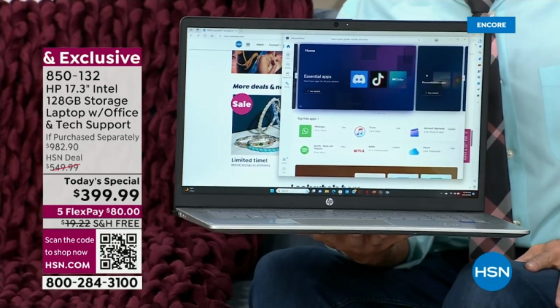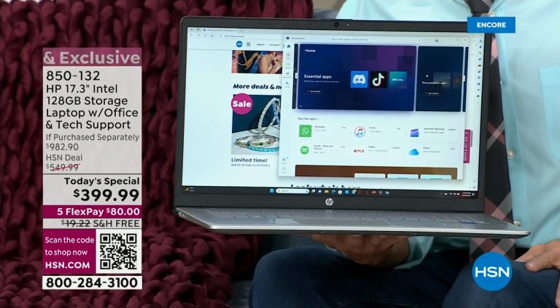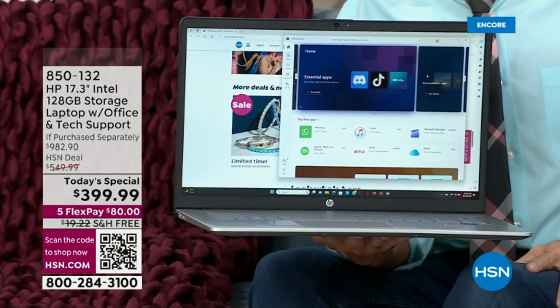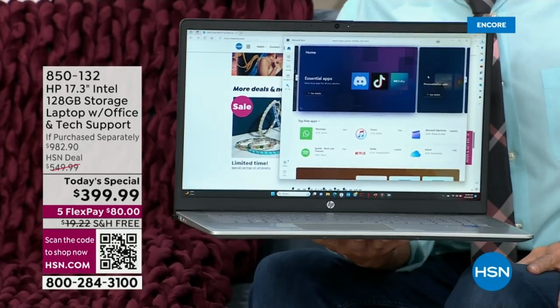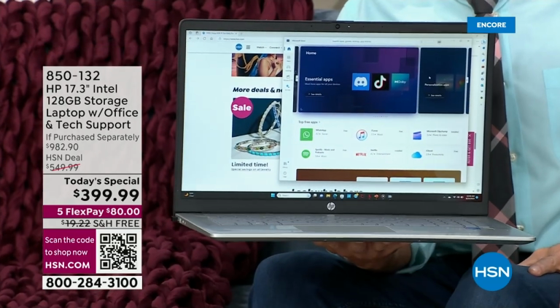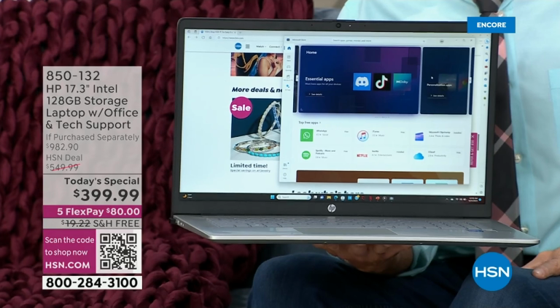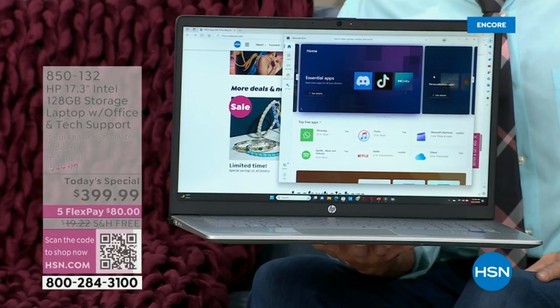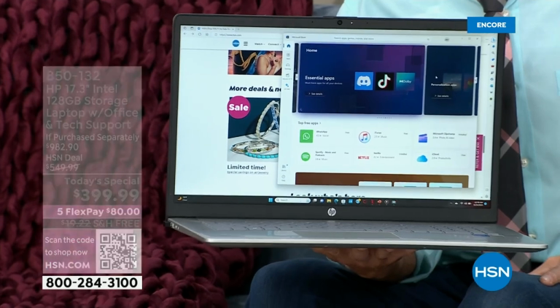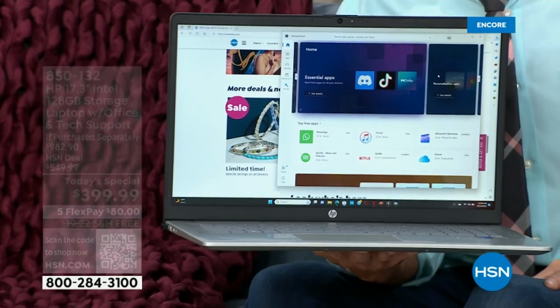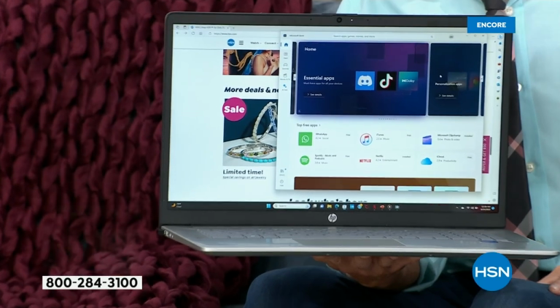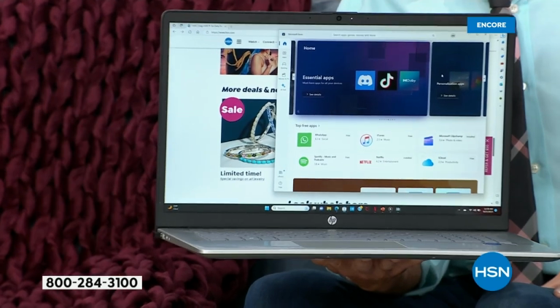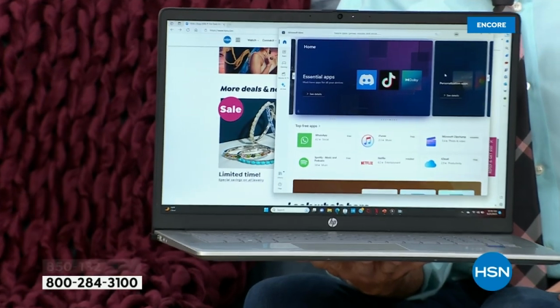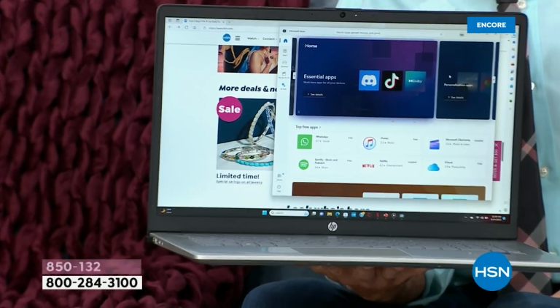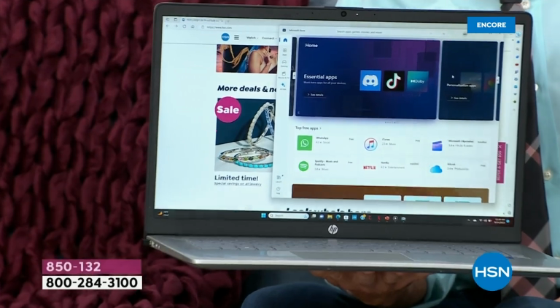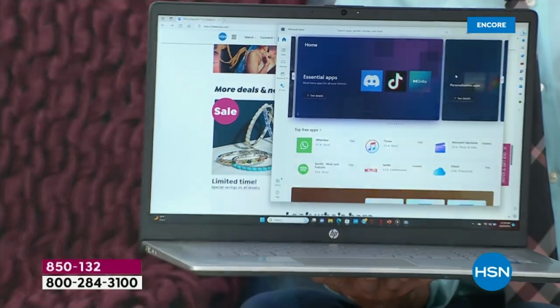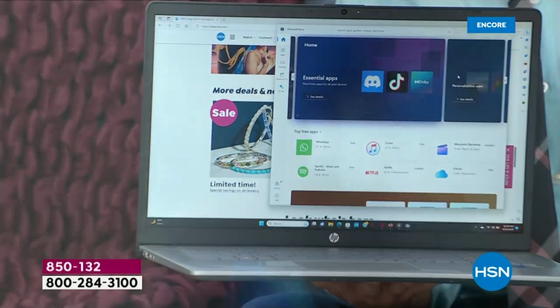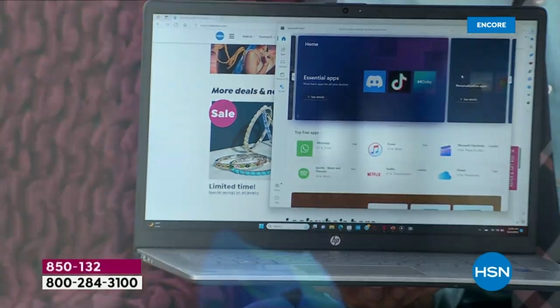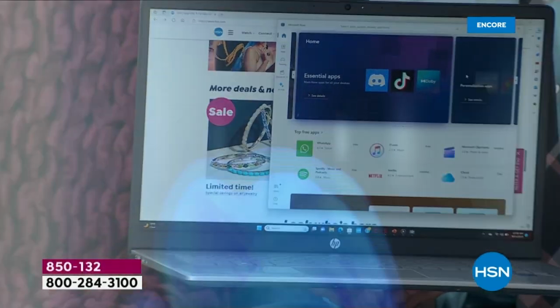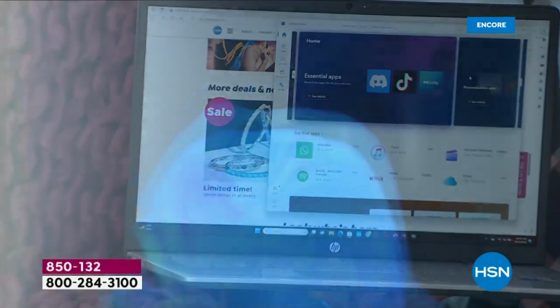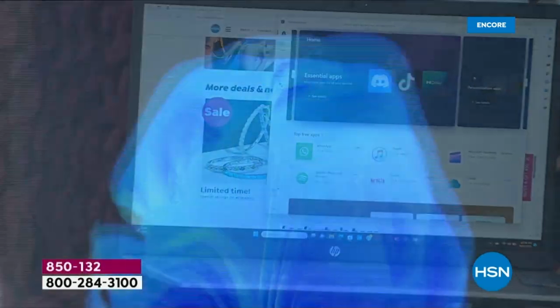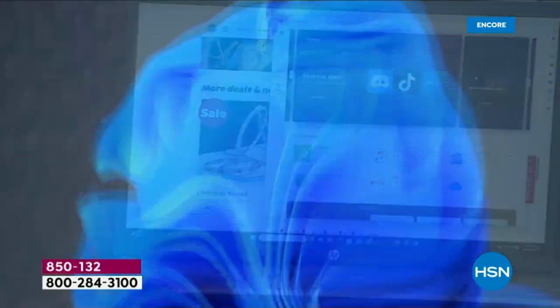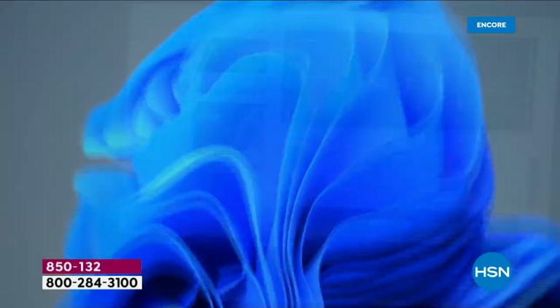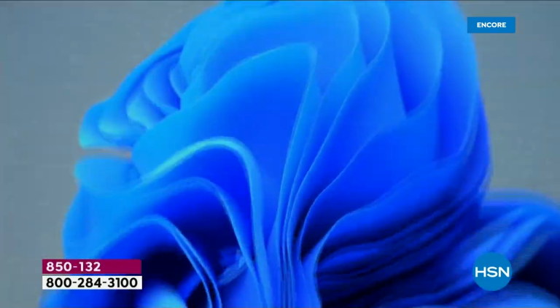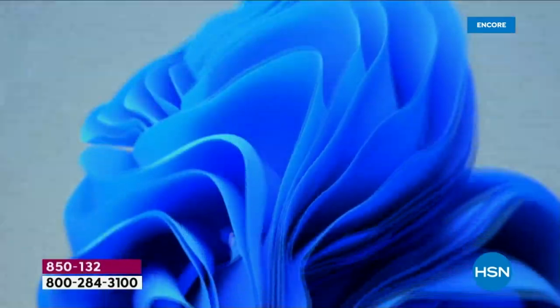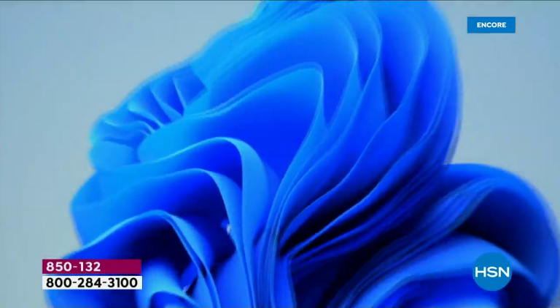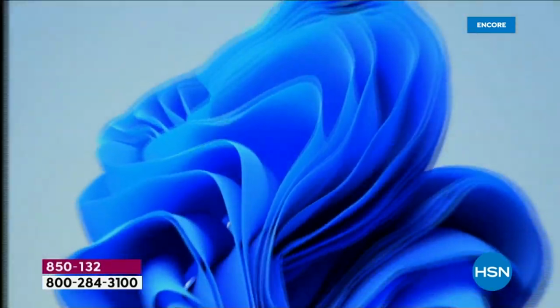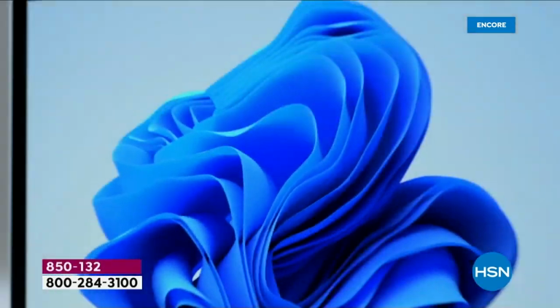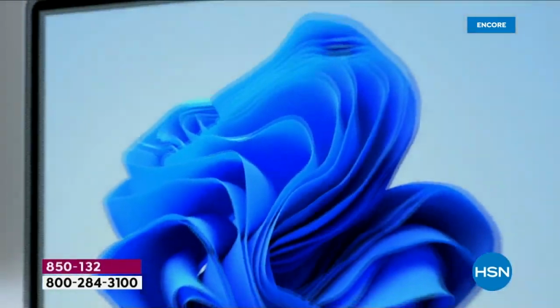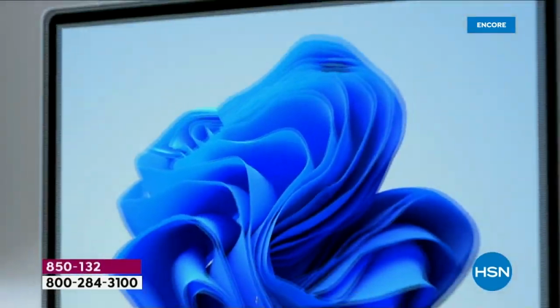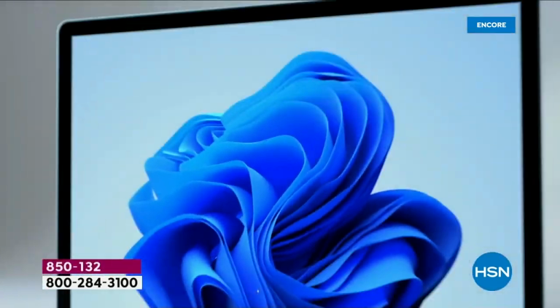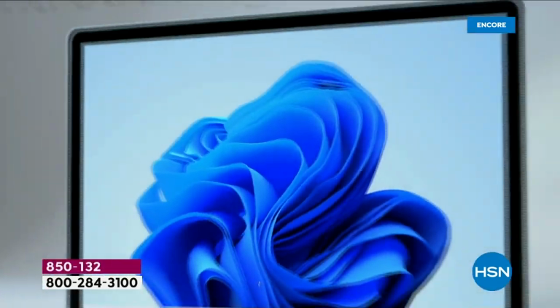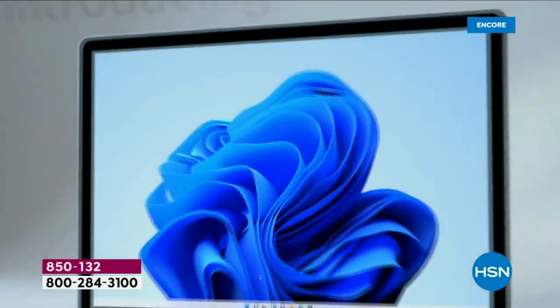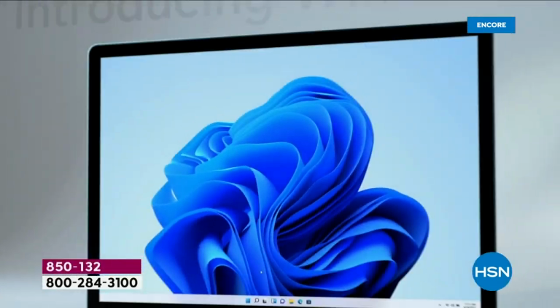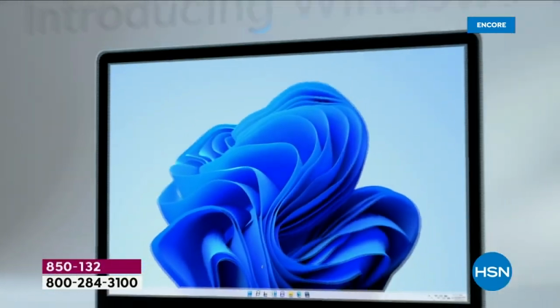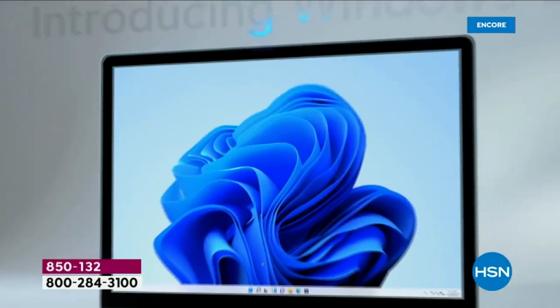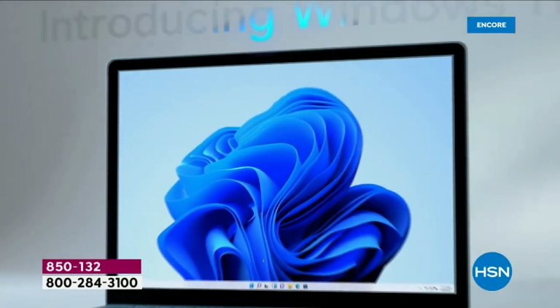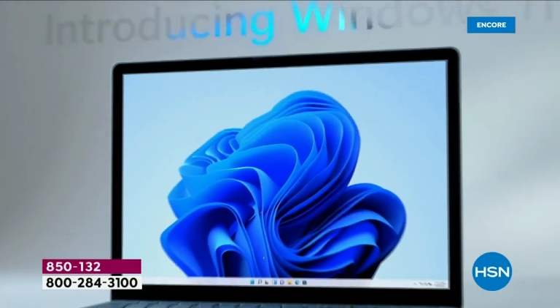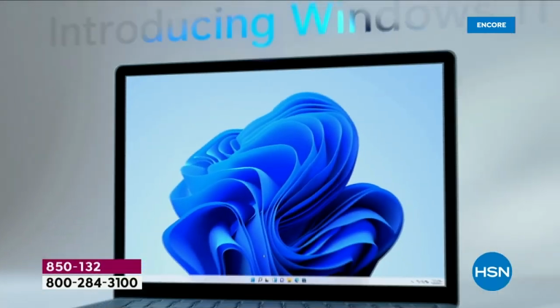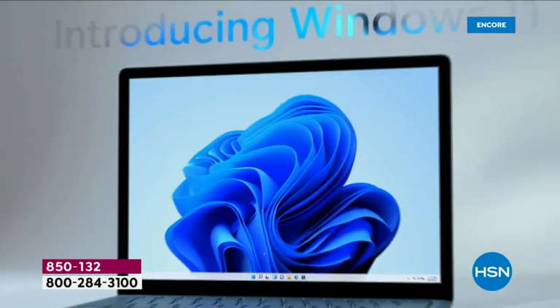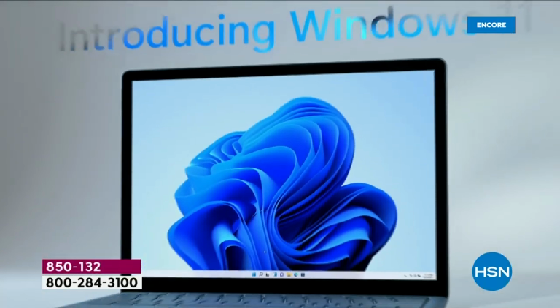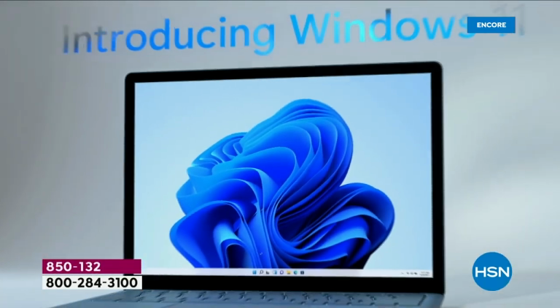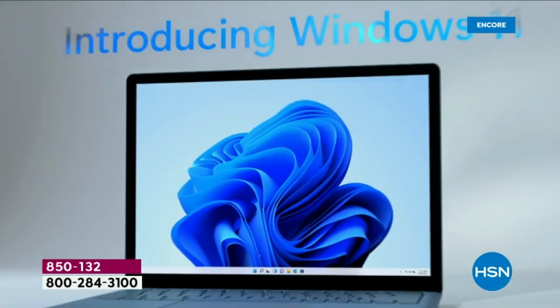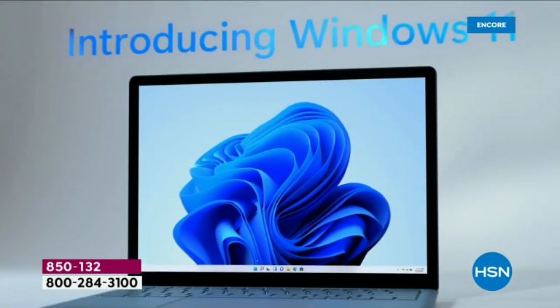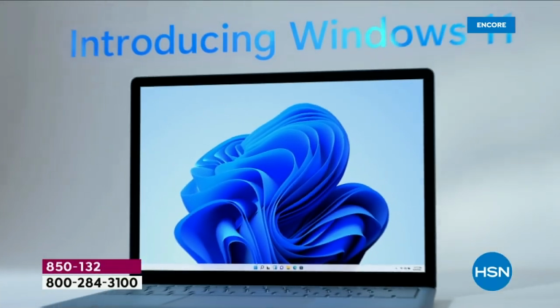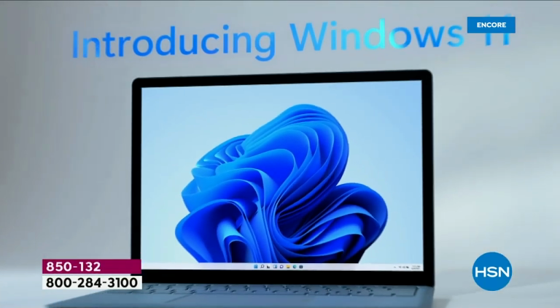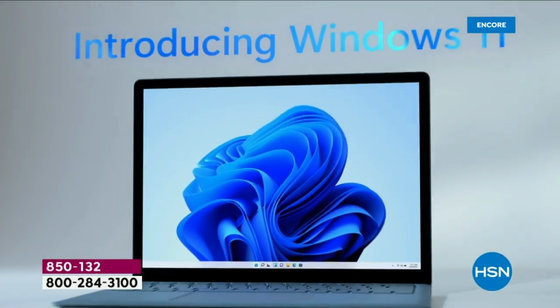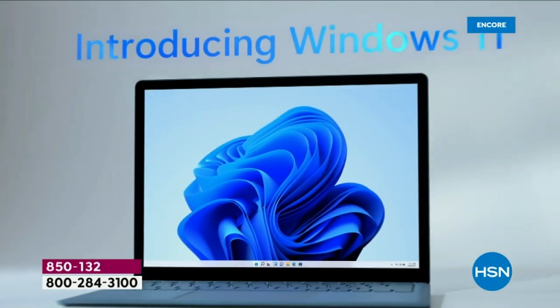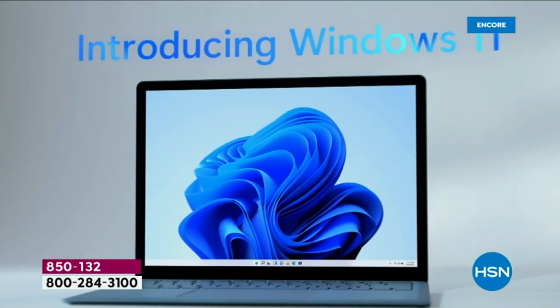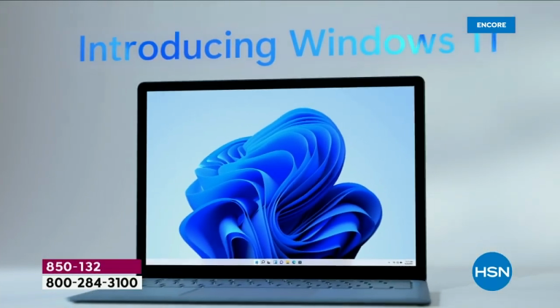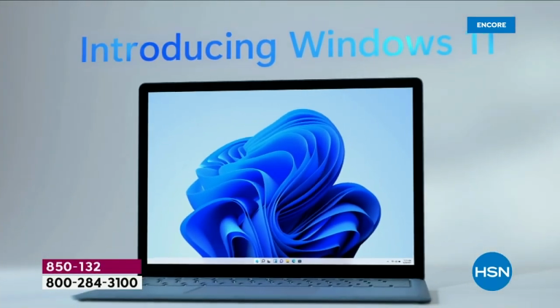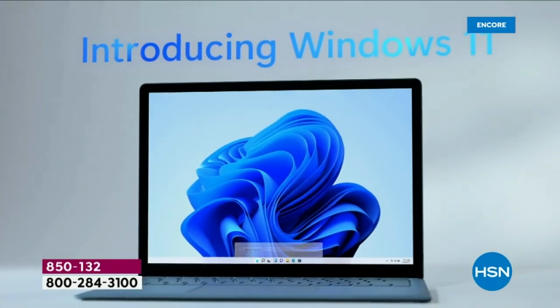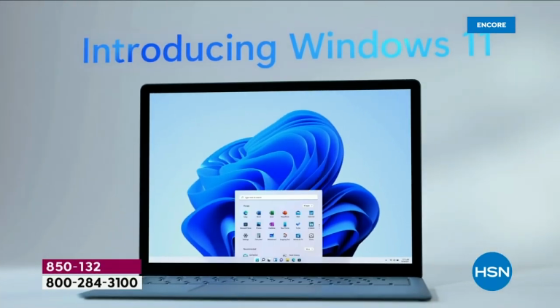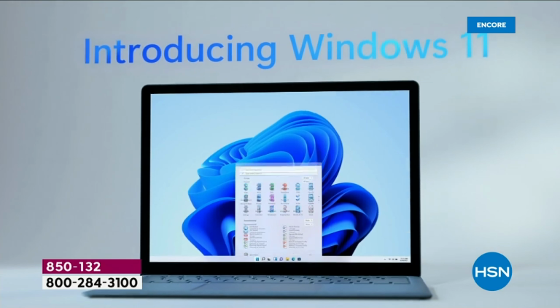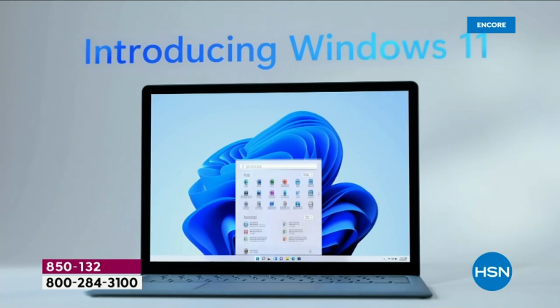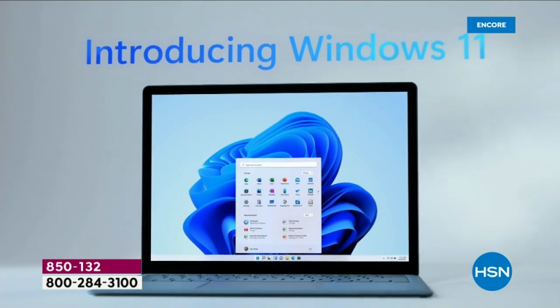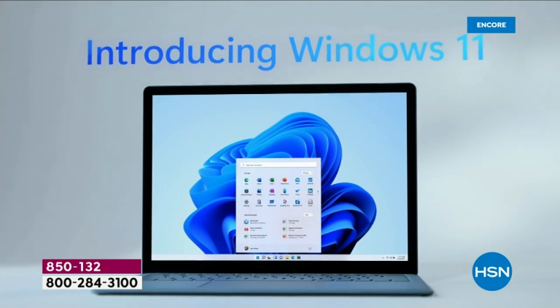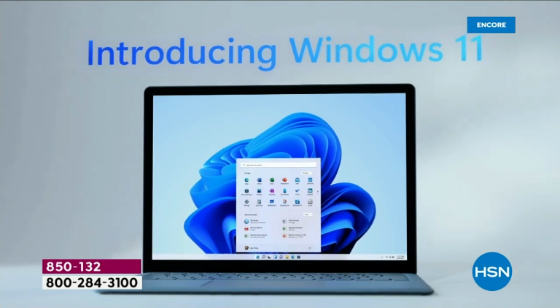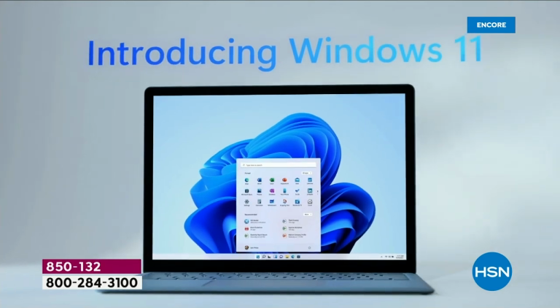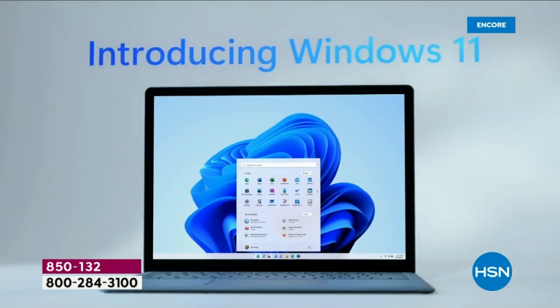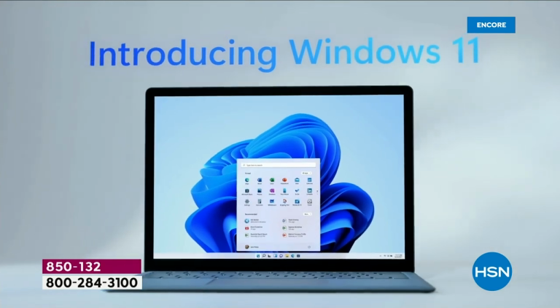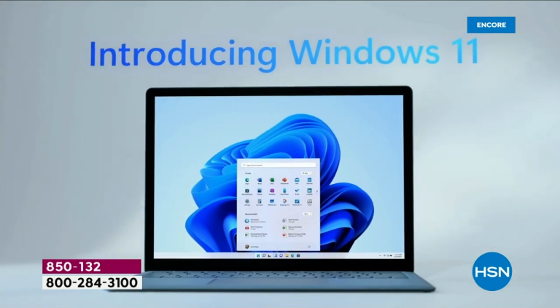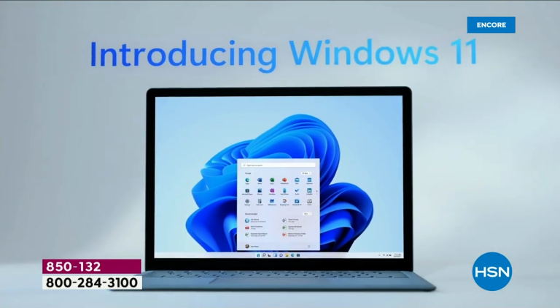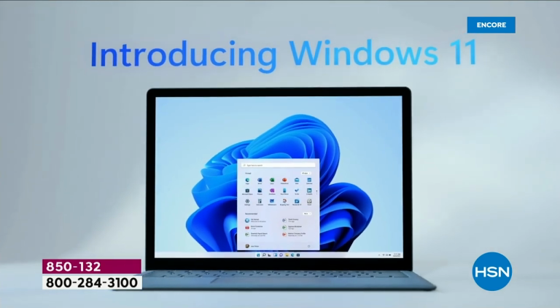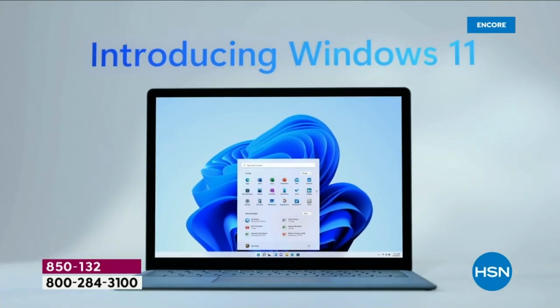We have a Windows 11 video we're going to run right now. Windows 11 itself is the latest iteration of the Microsoft operating system, been around for exactly two years now.